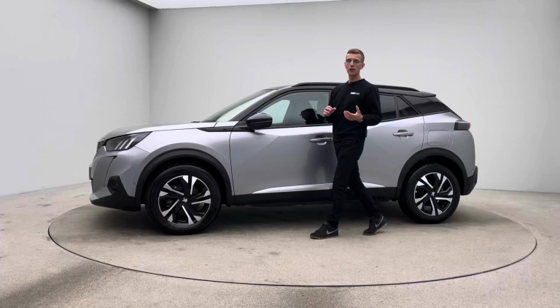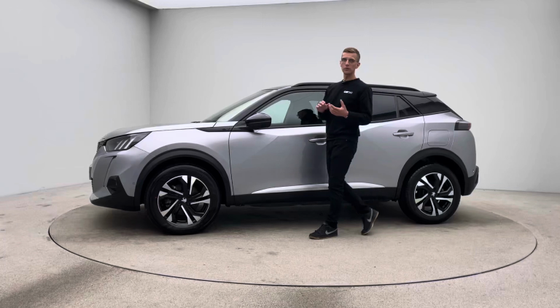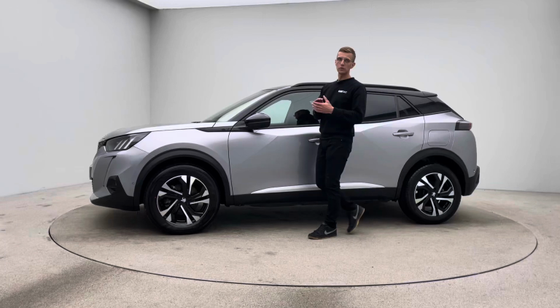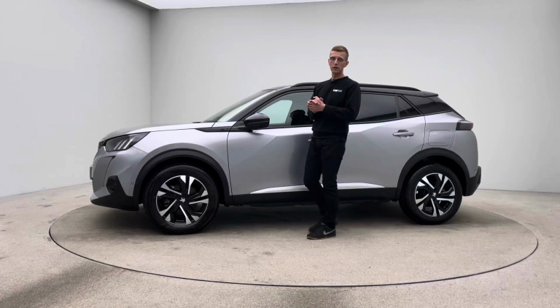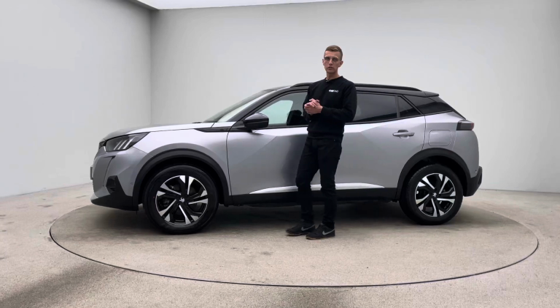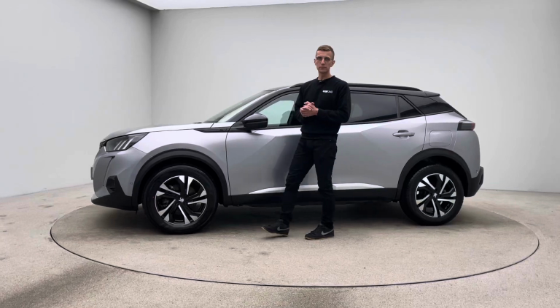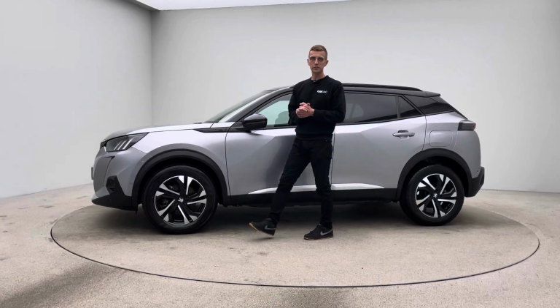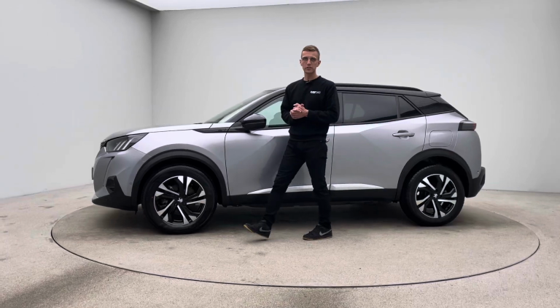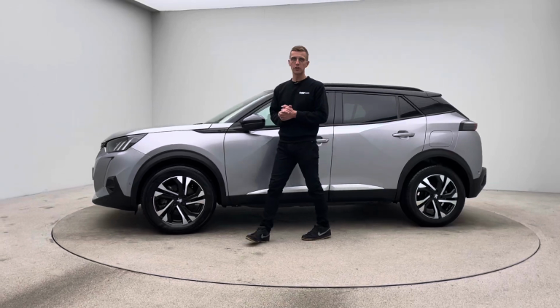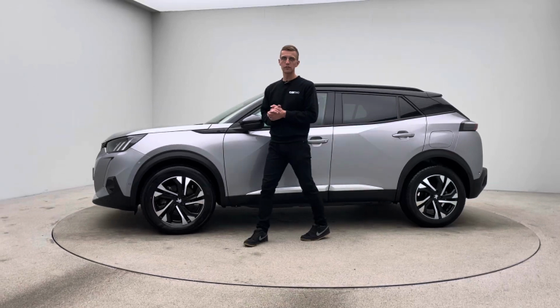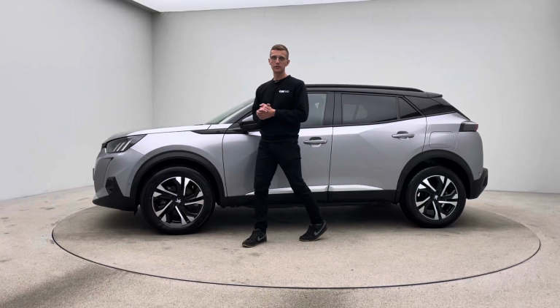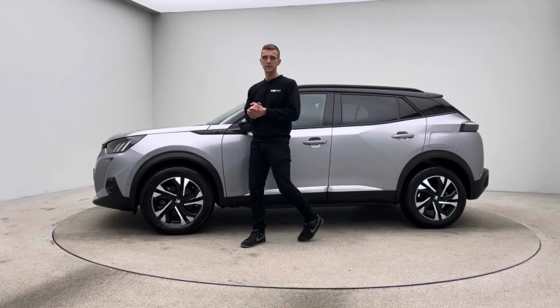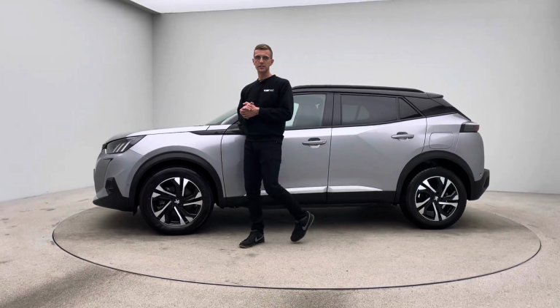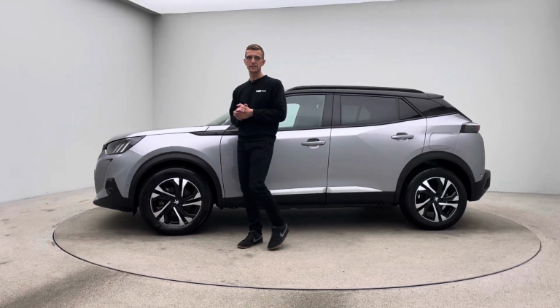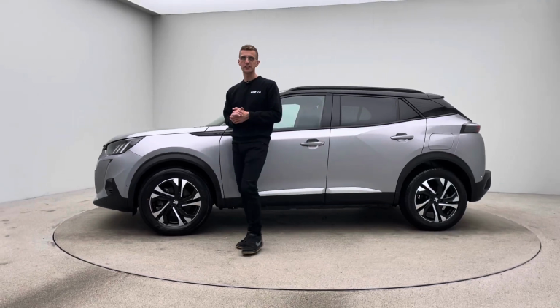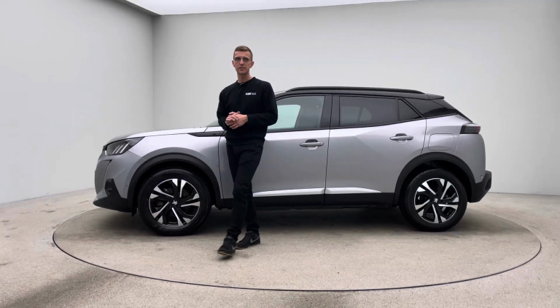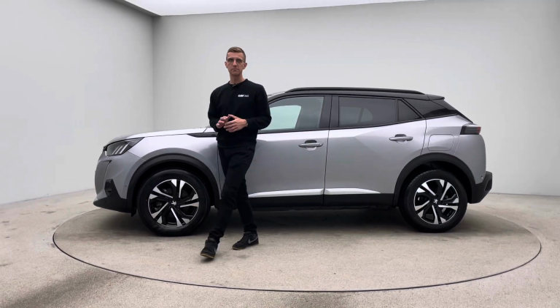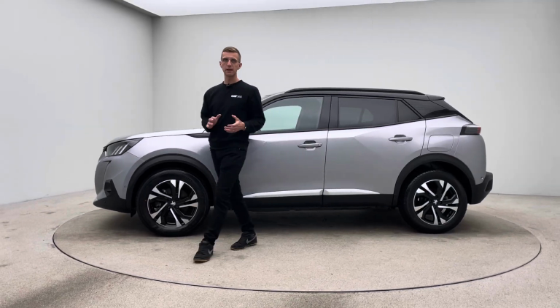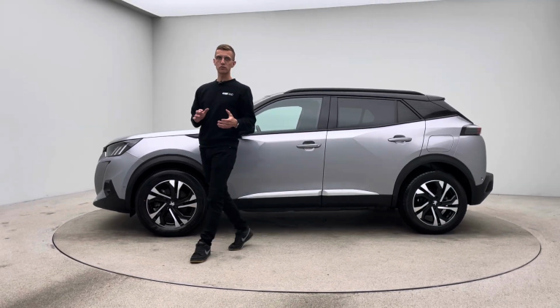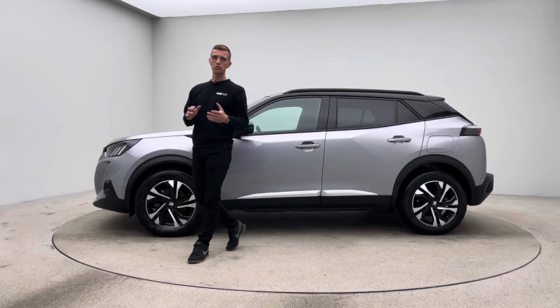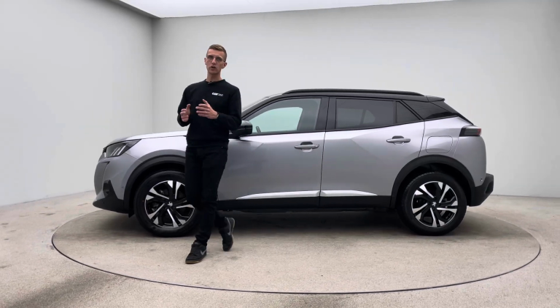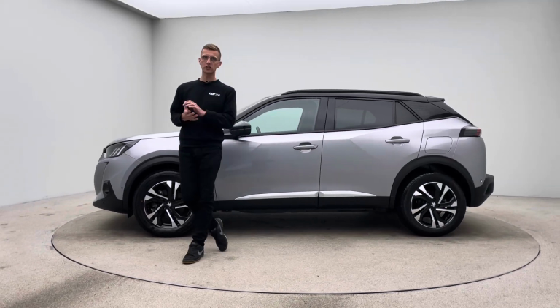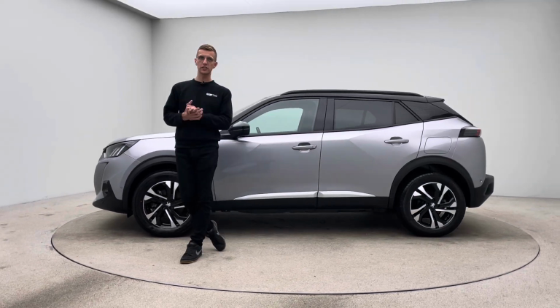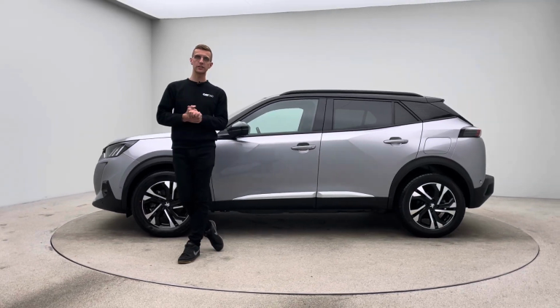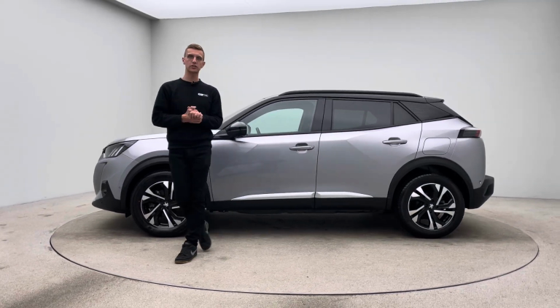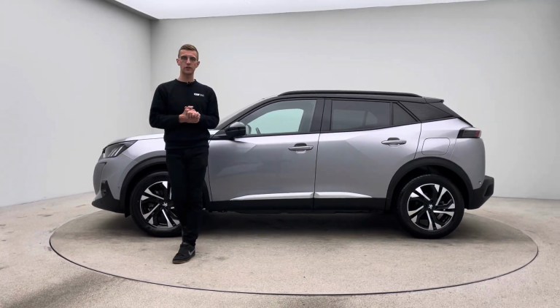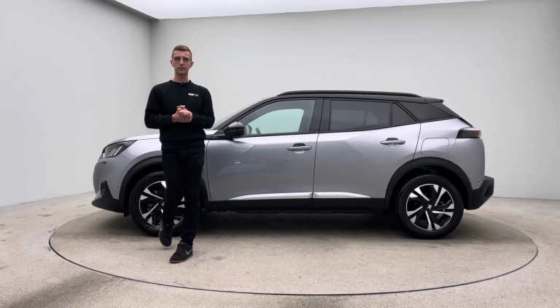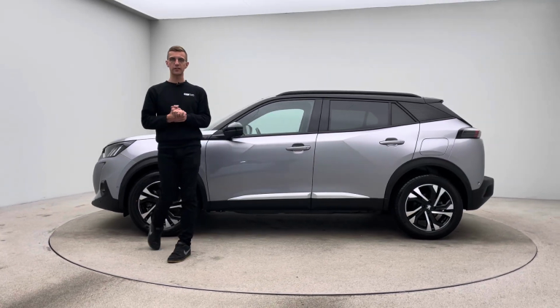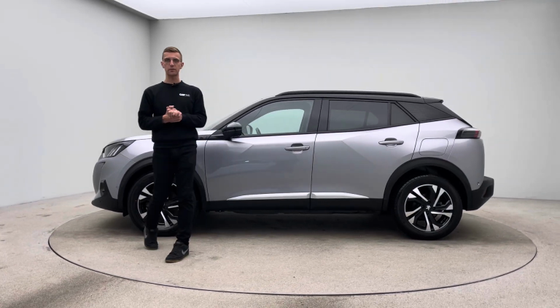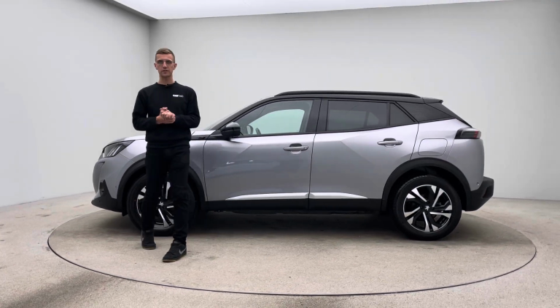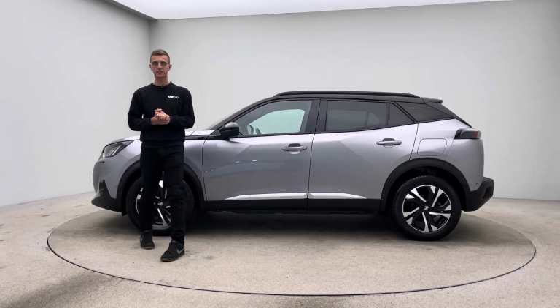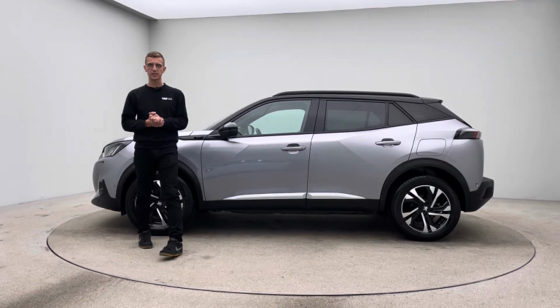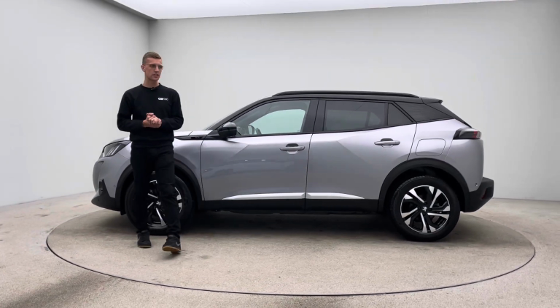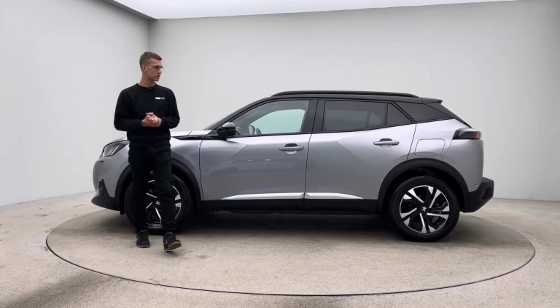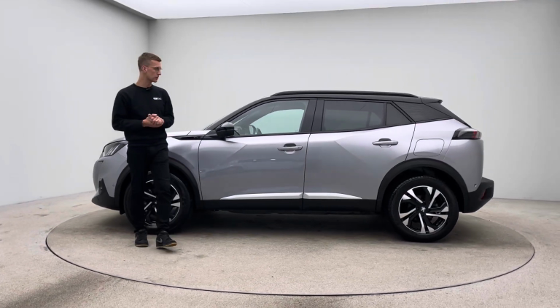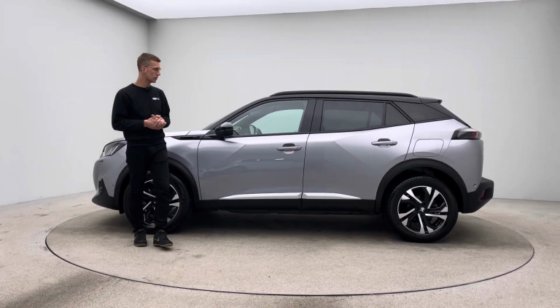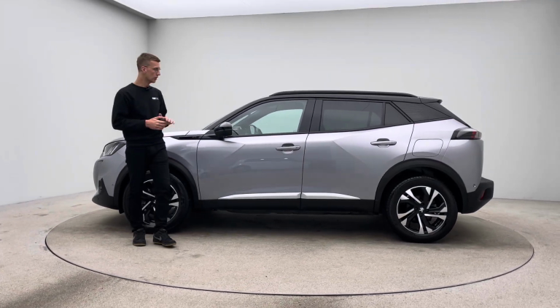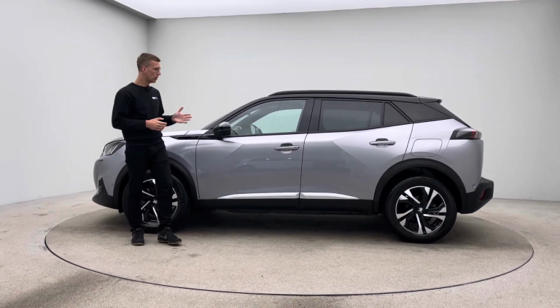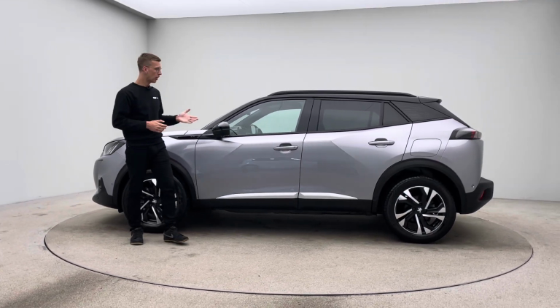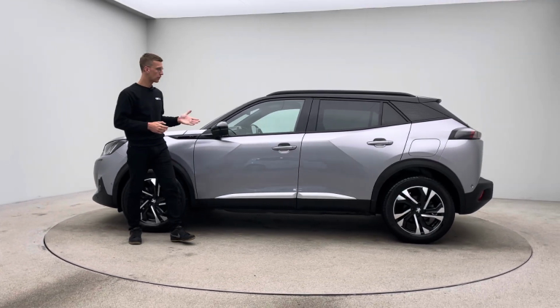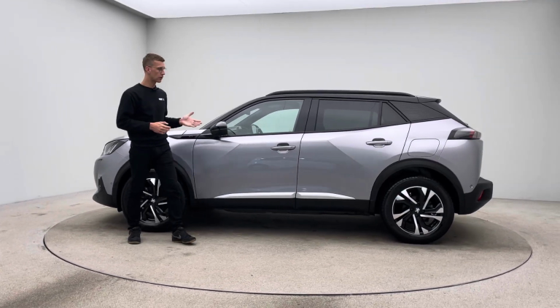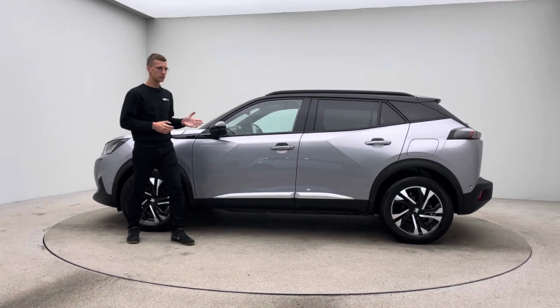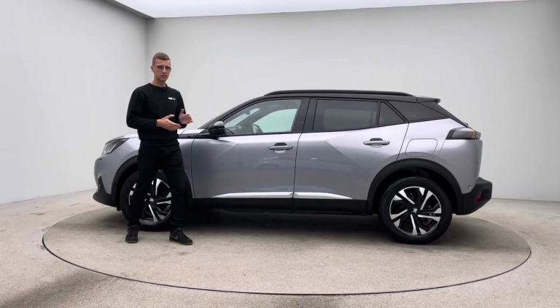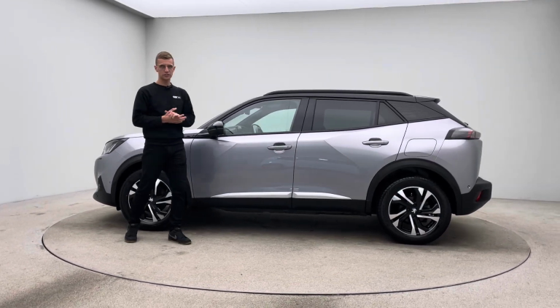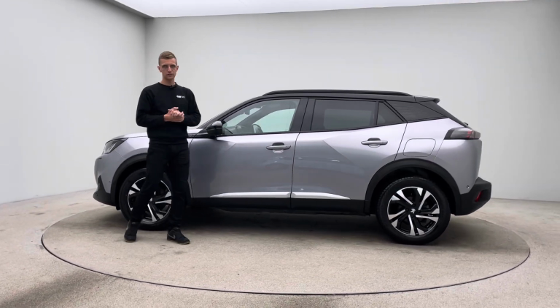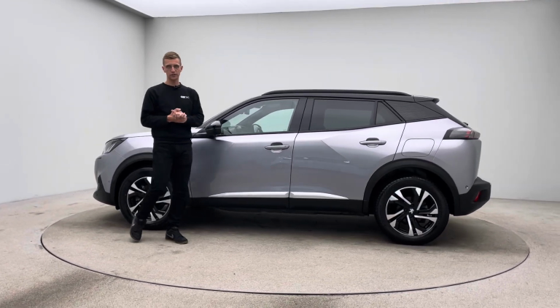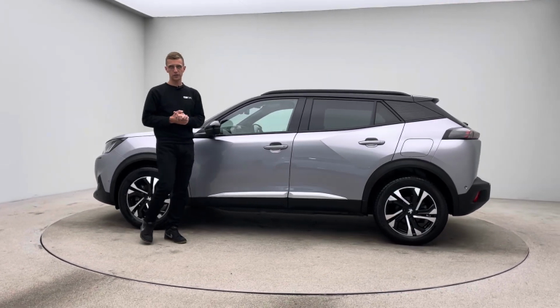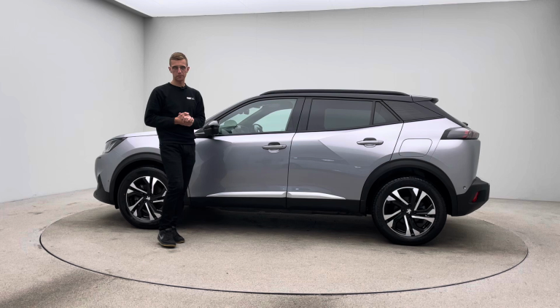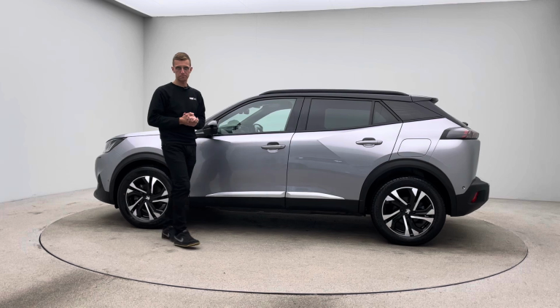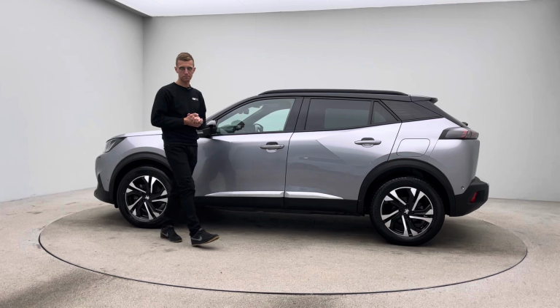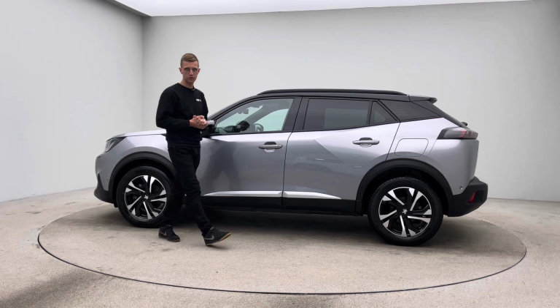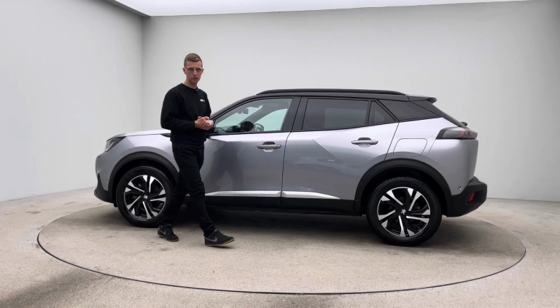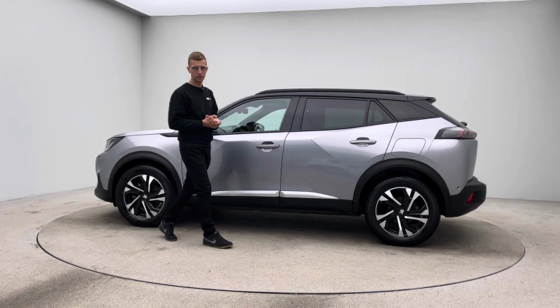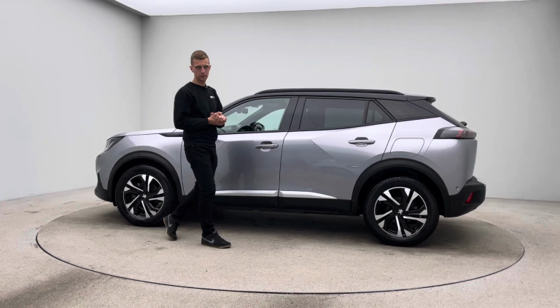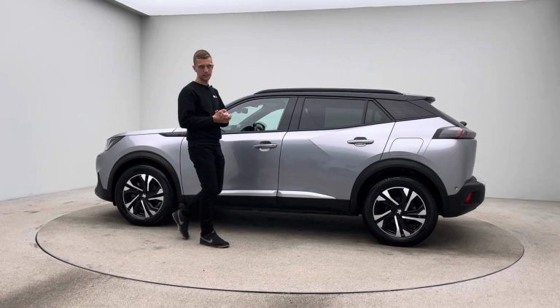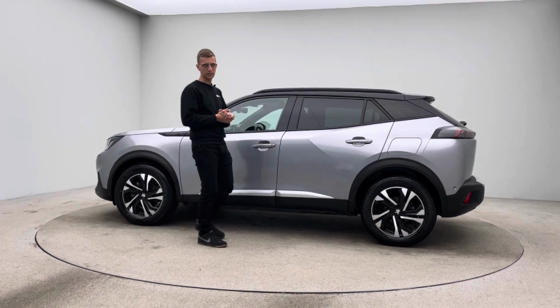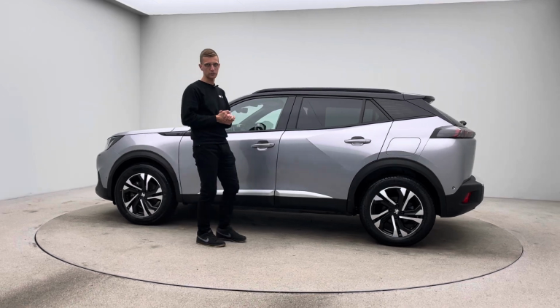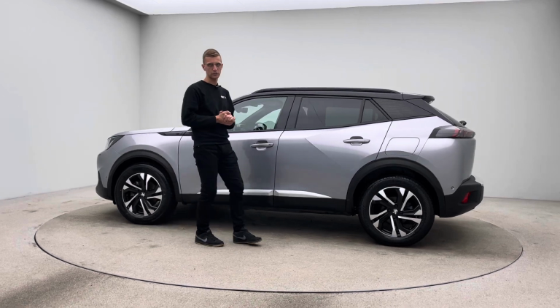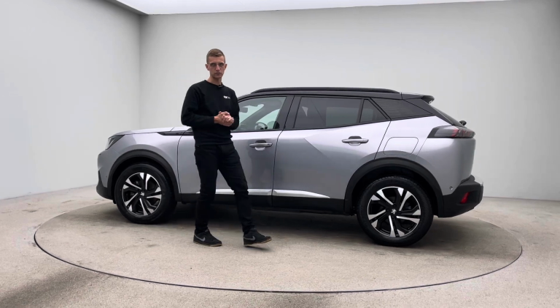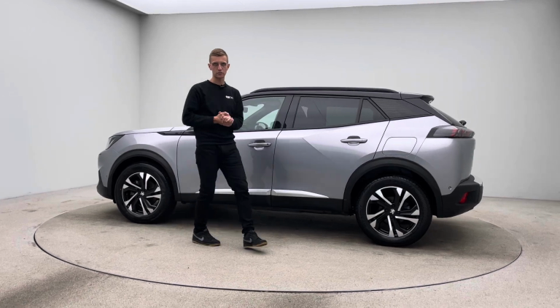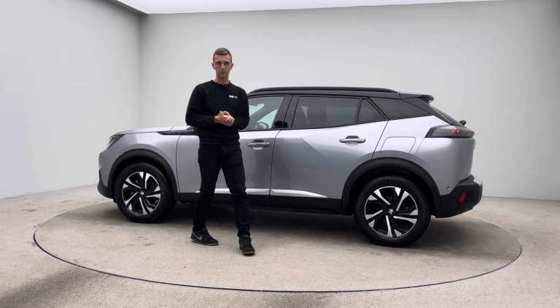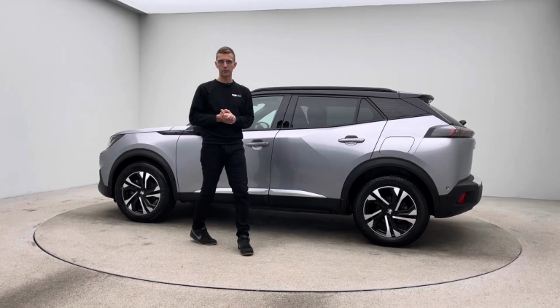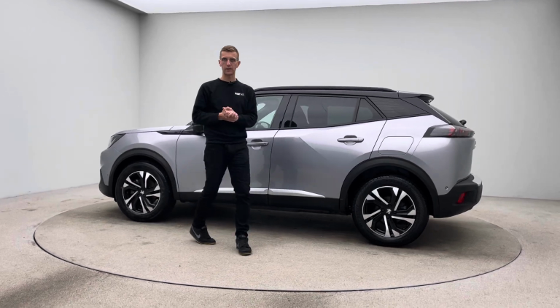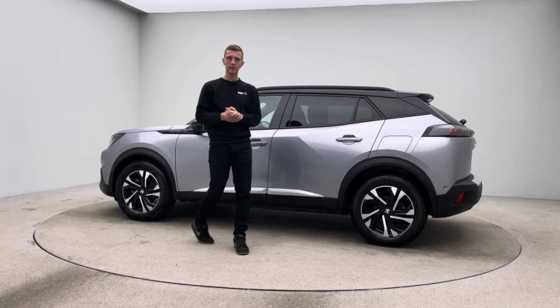Hello, welcome to Car360. My name's Ross and this is our video presentation on our Silver Peugeot E2008.